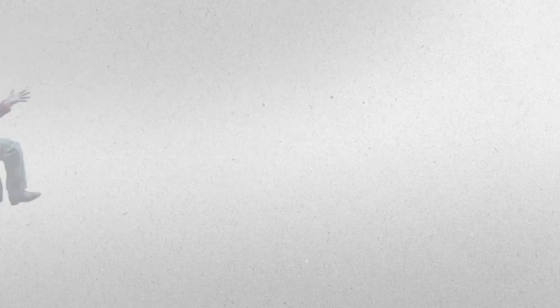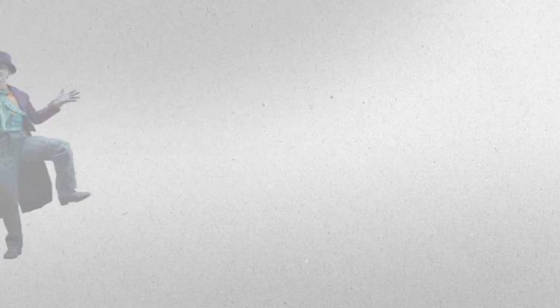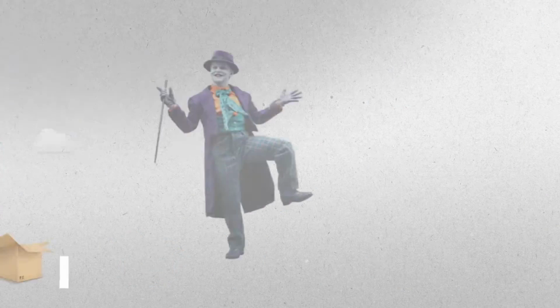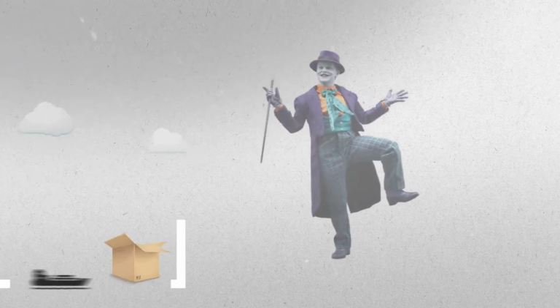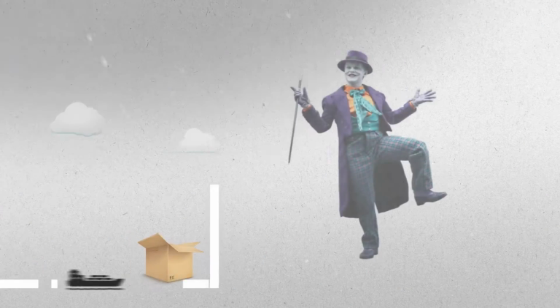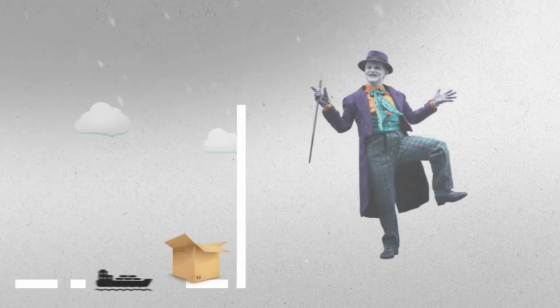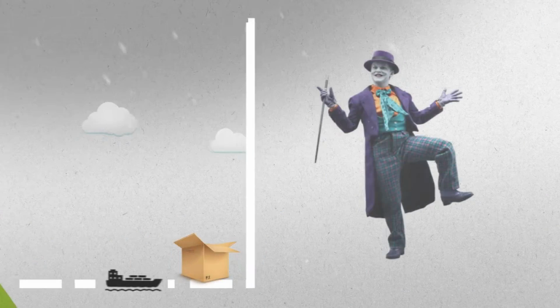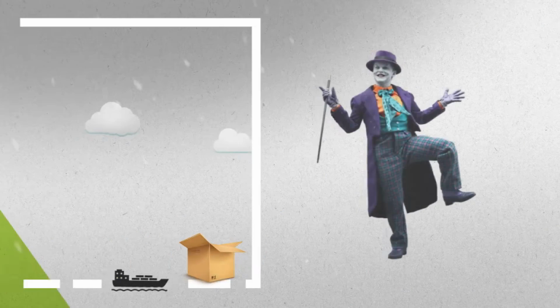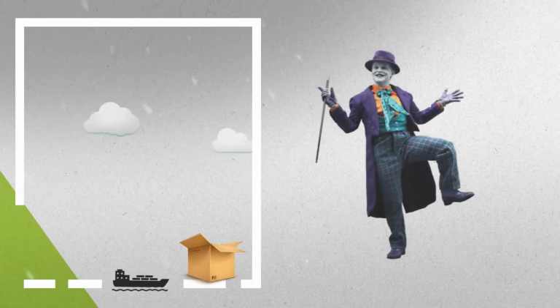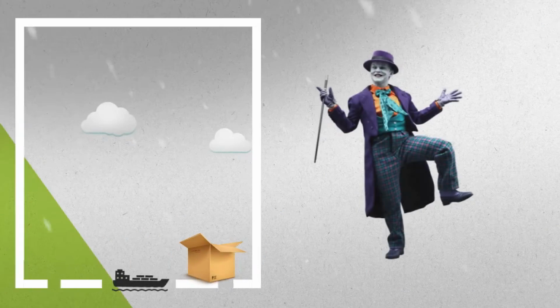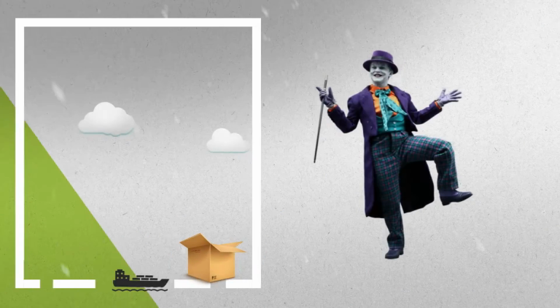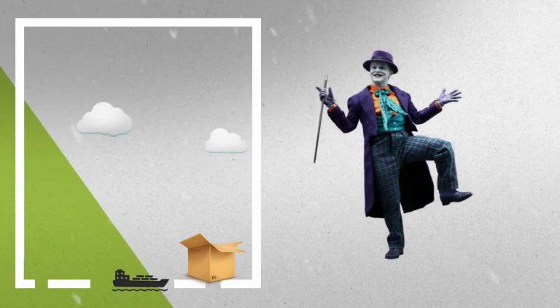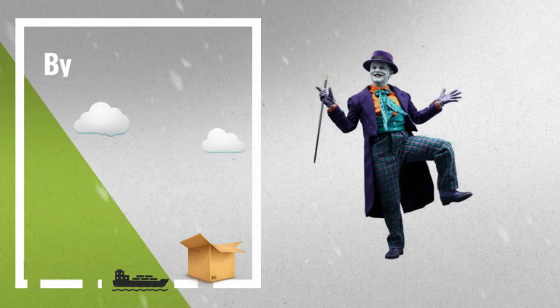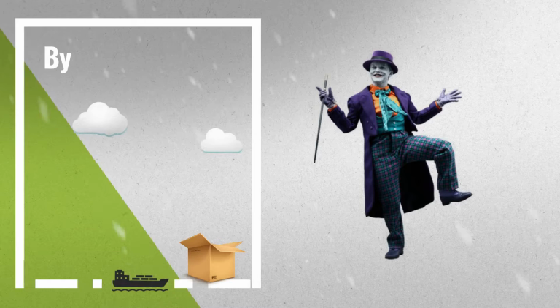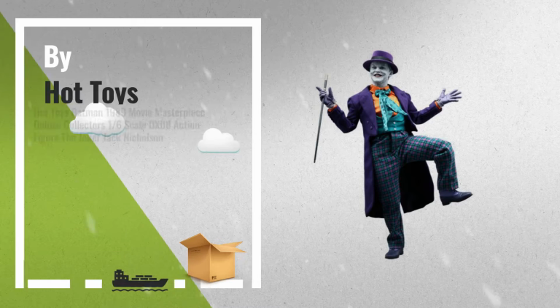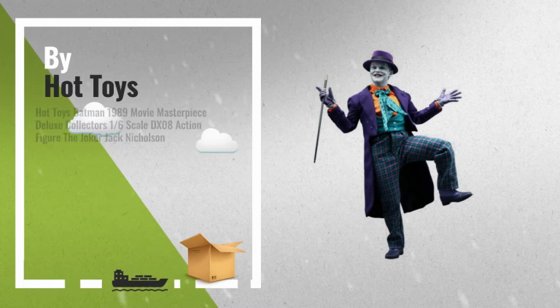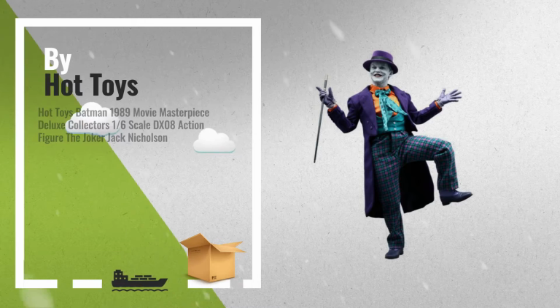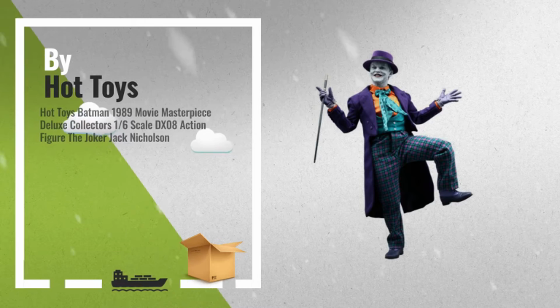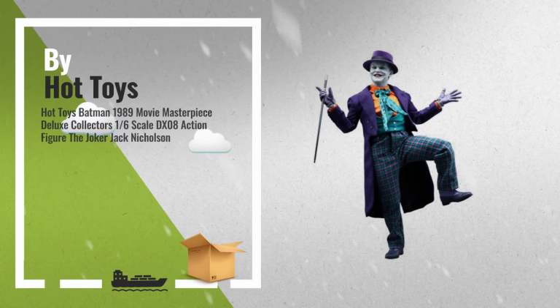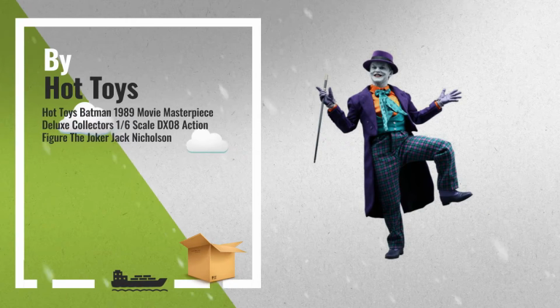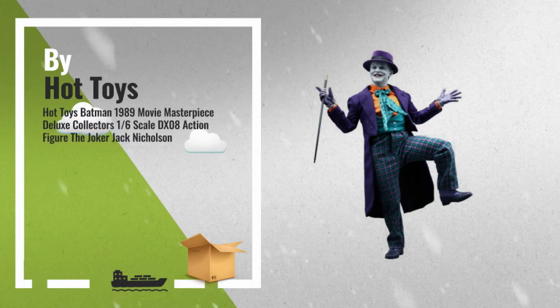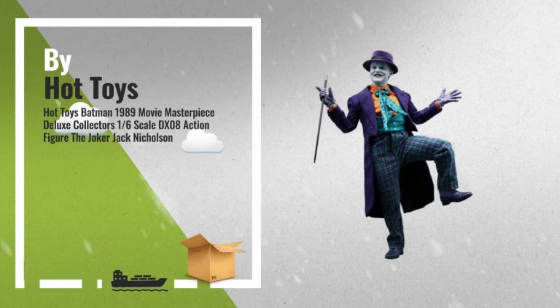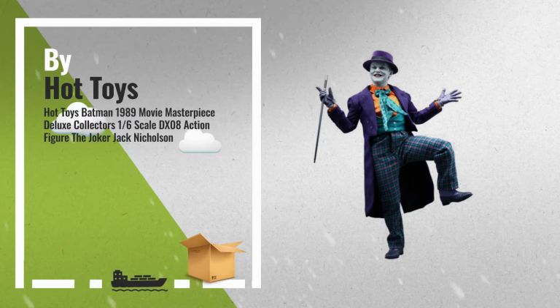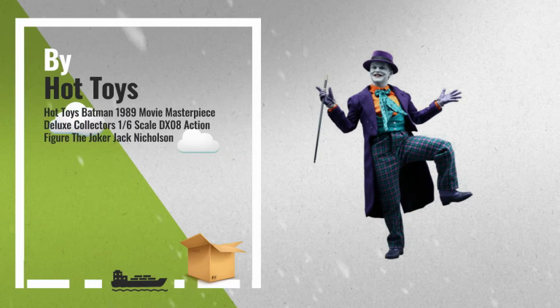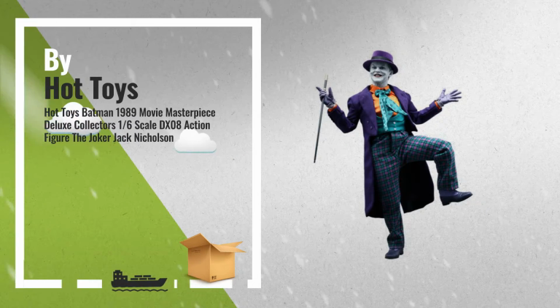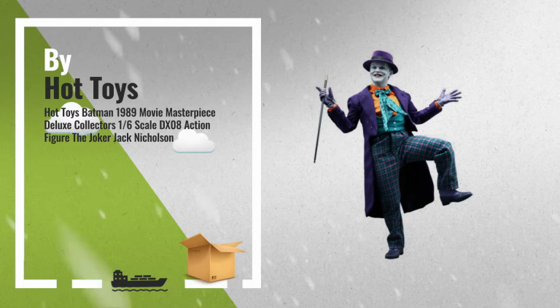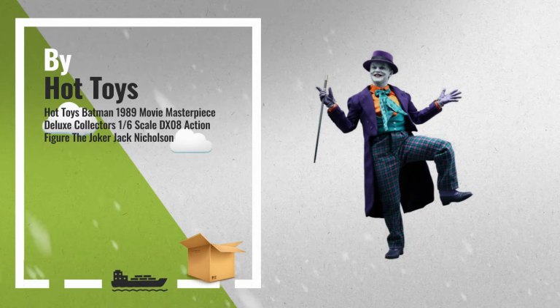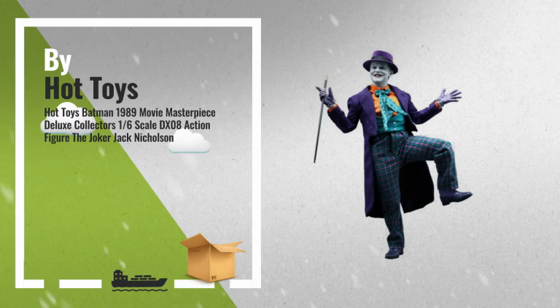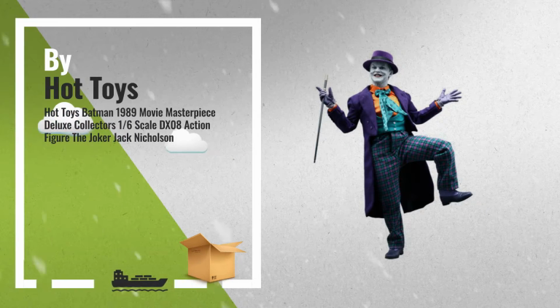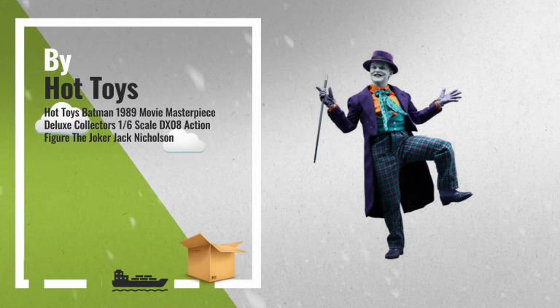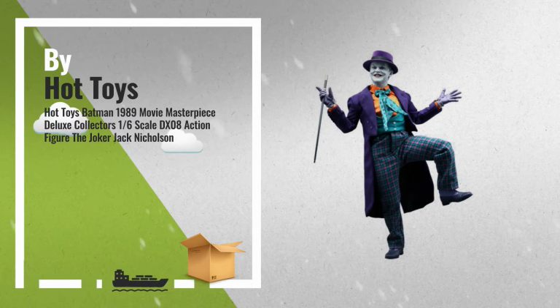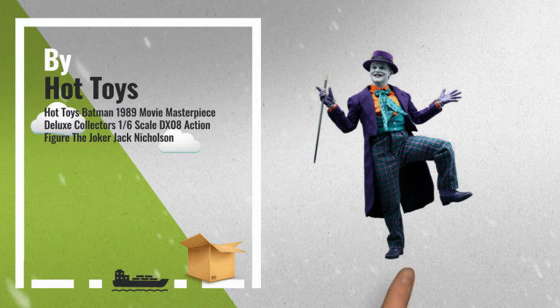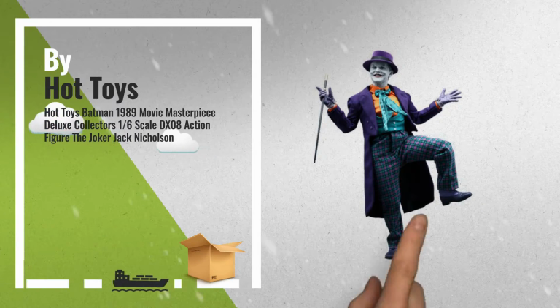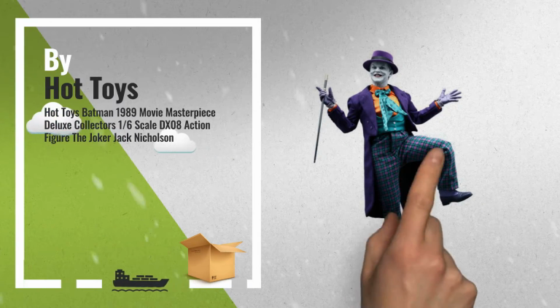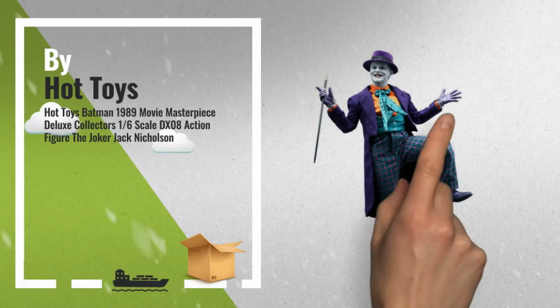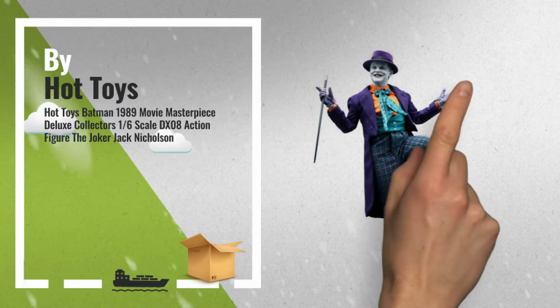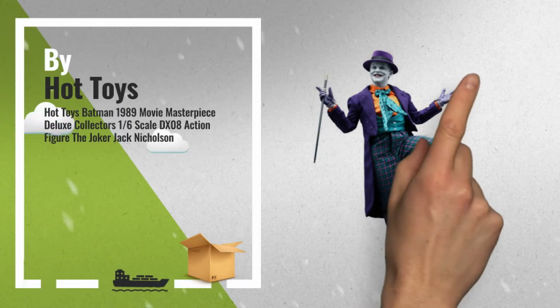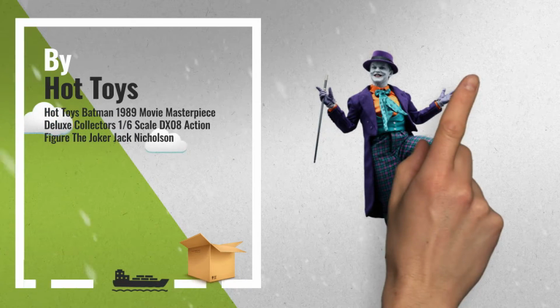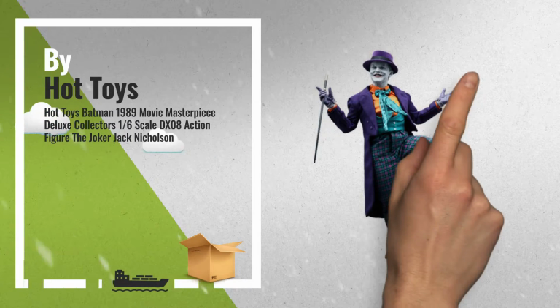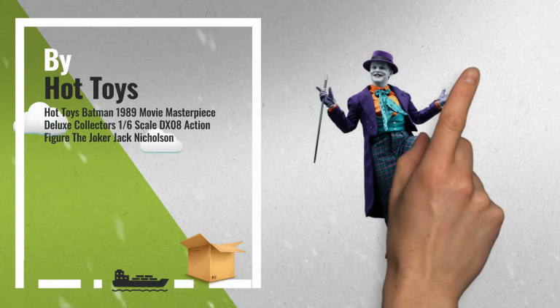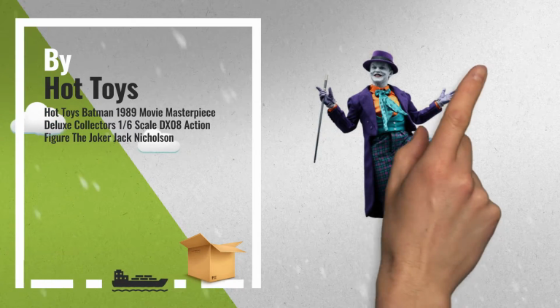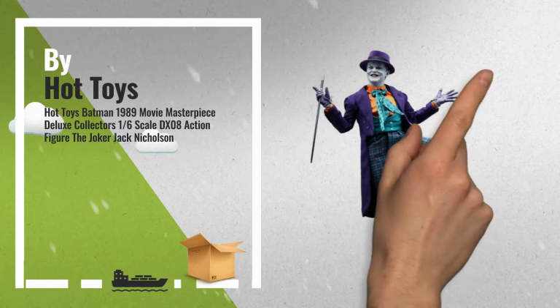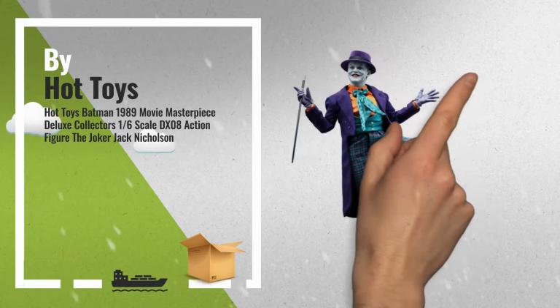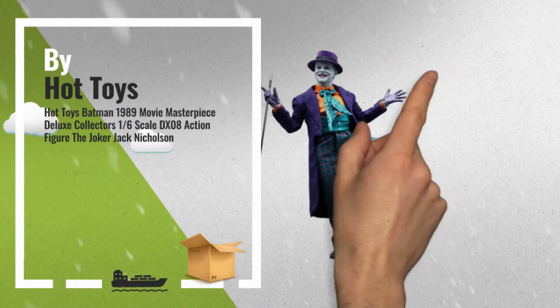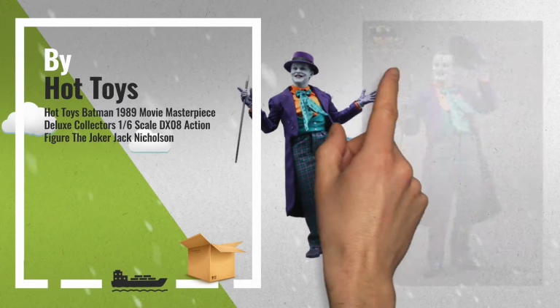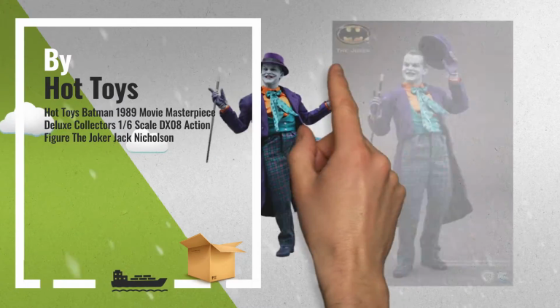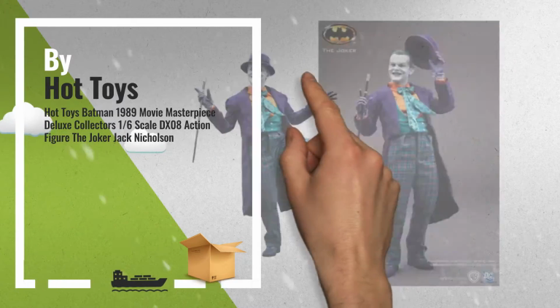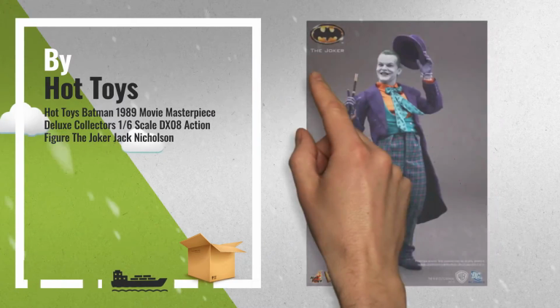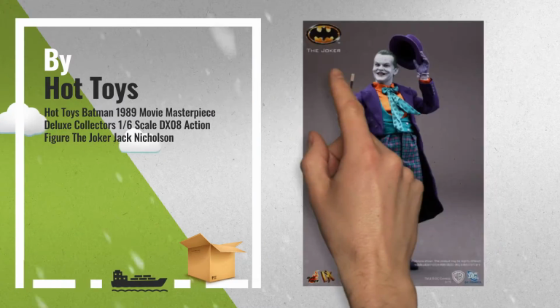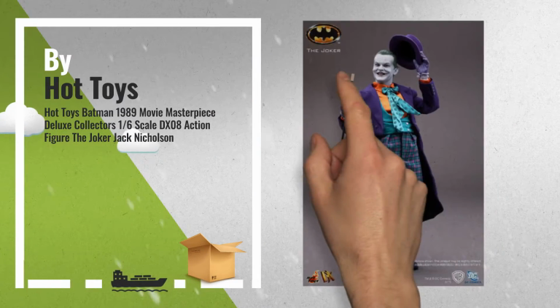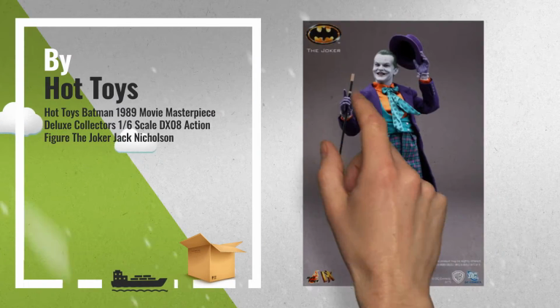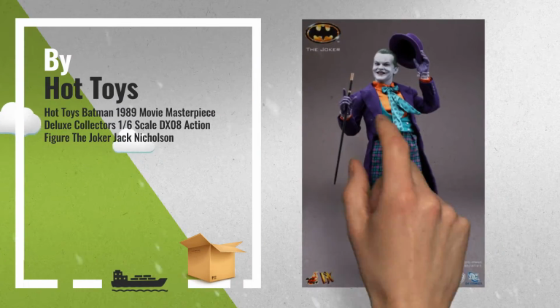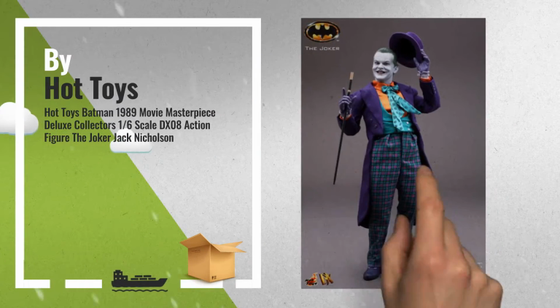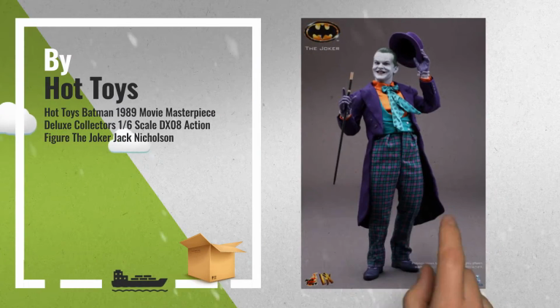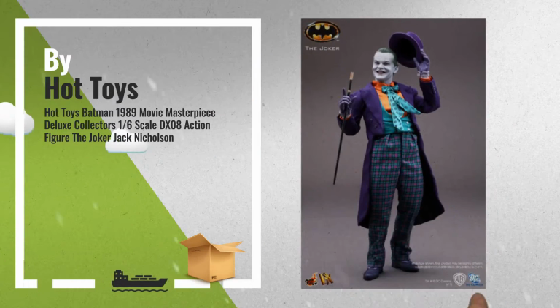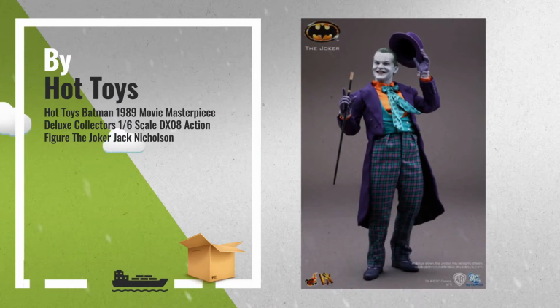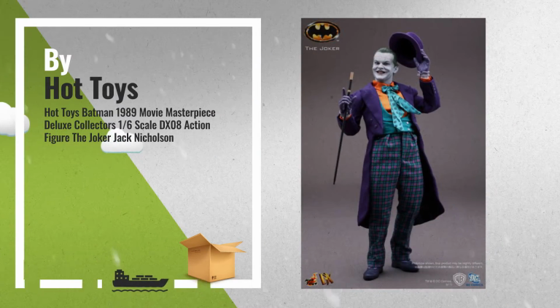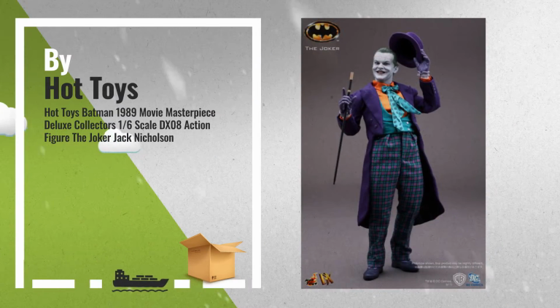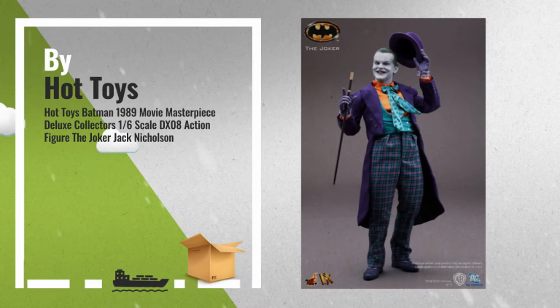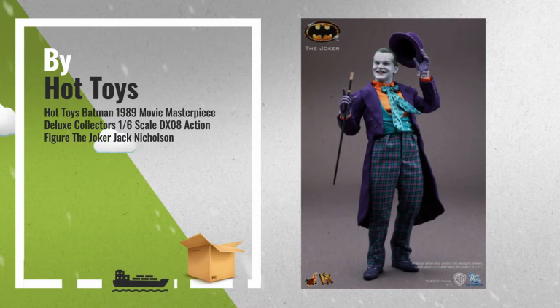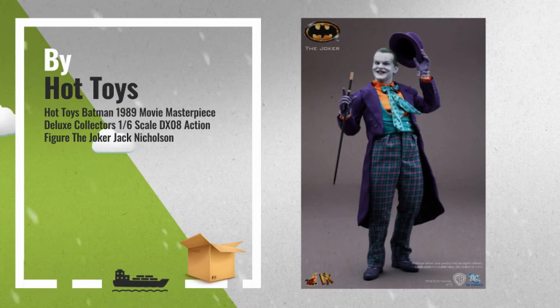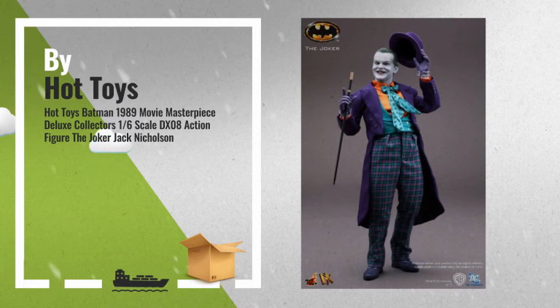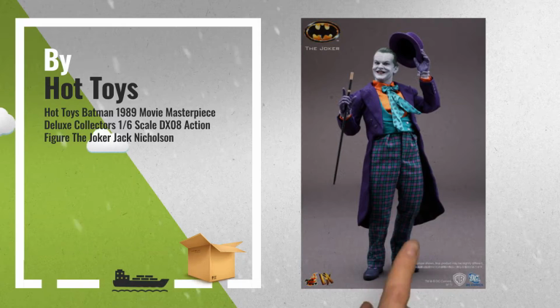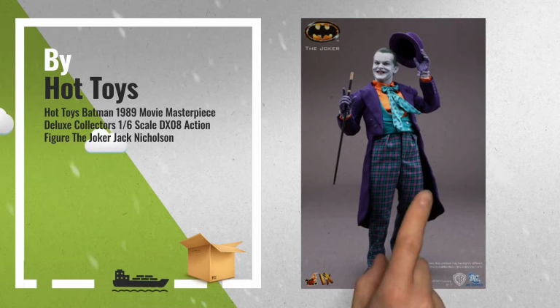Number 2: Another great product by Hot Toys. For more info, click the banner below.